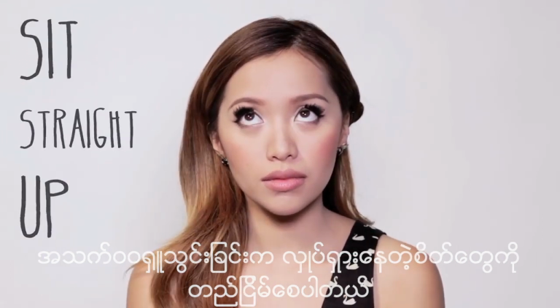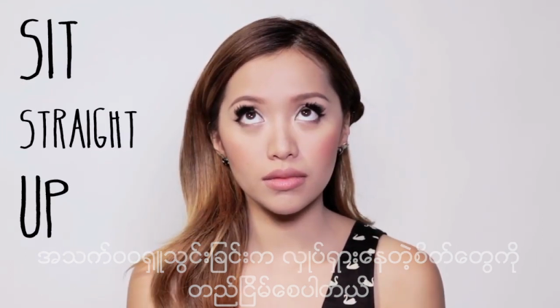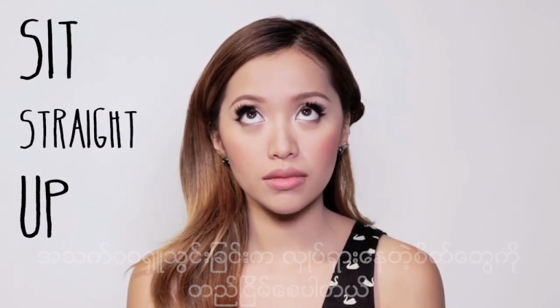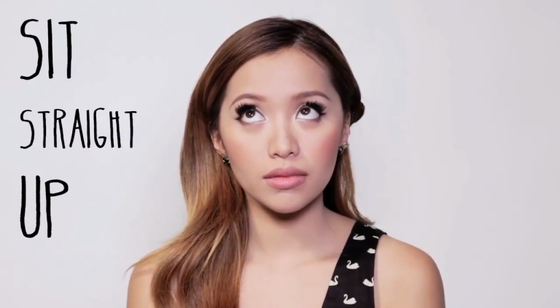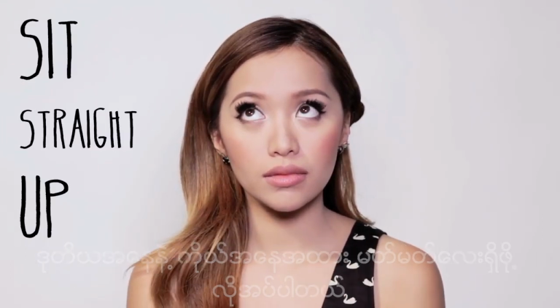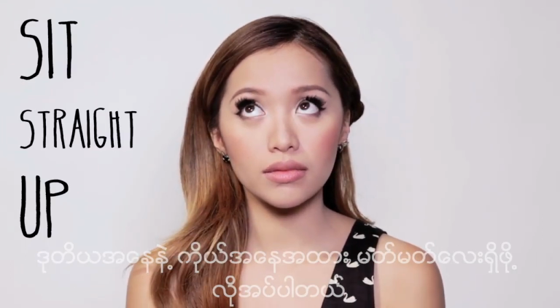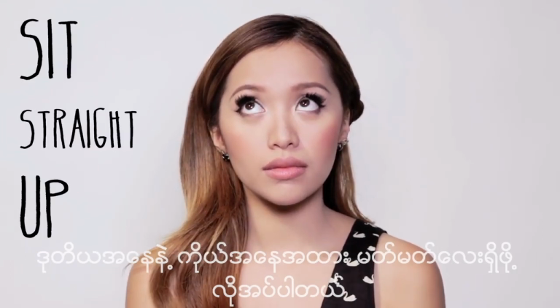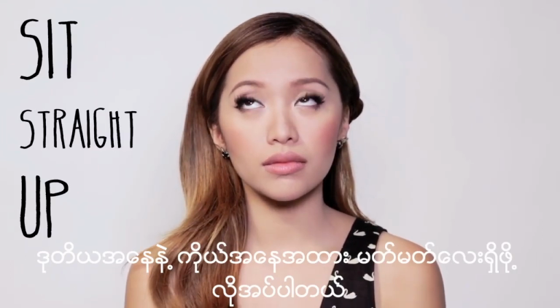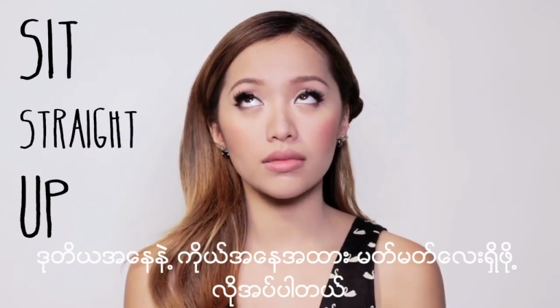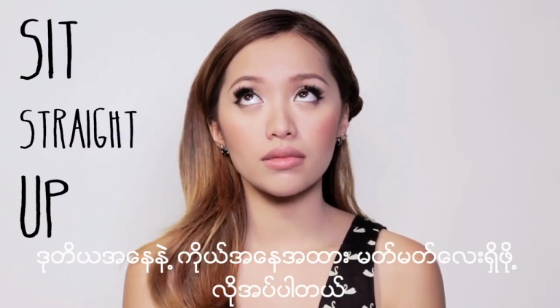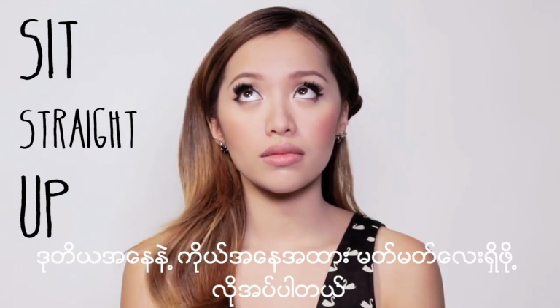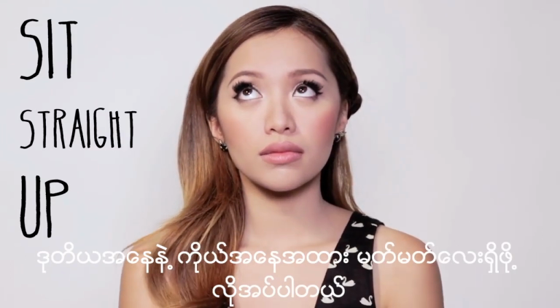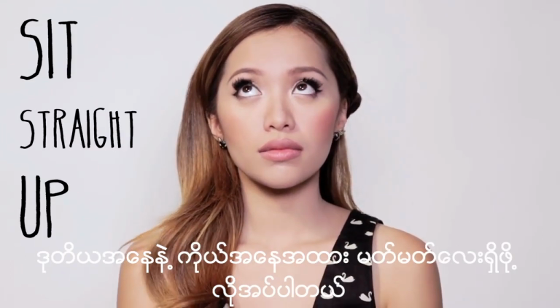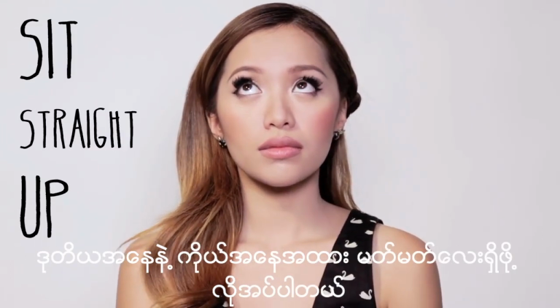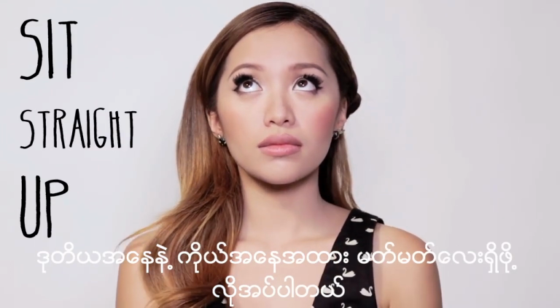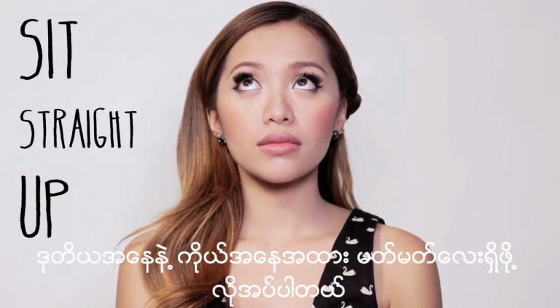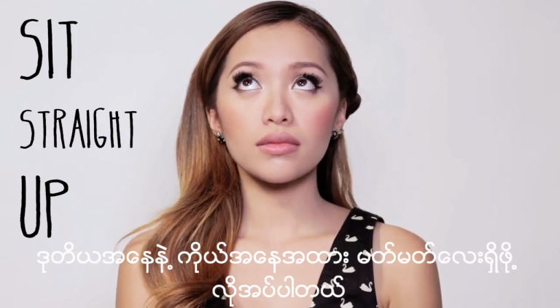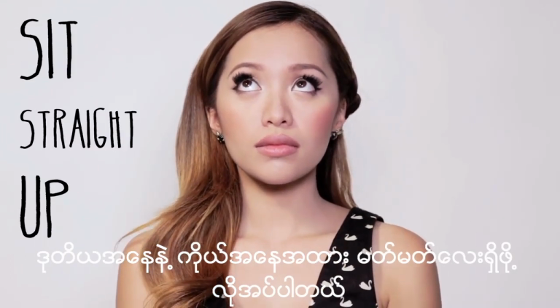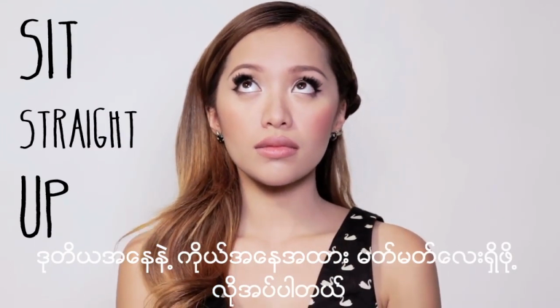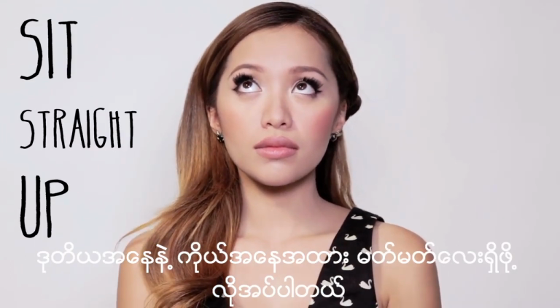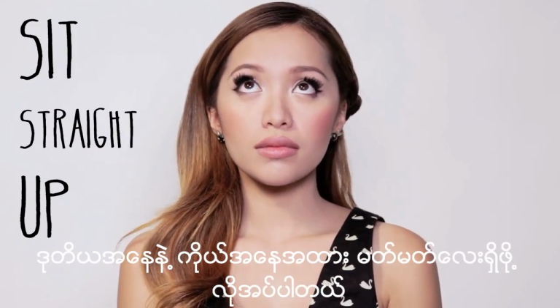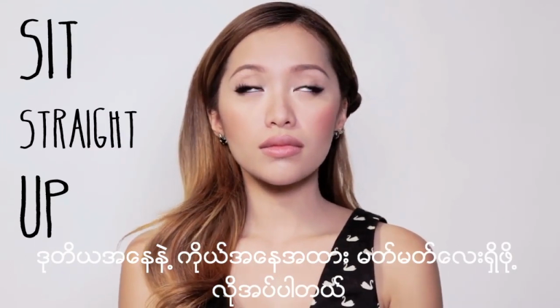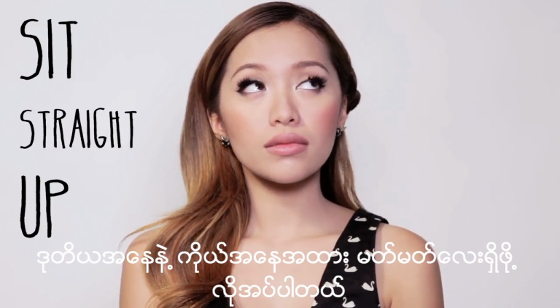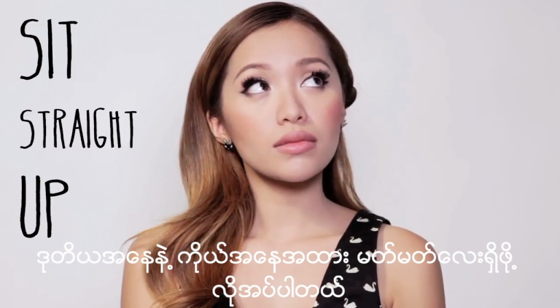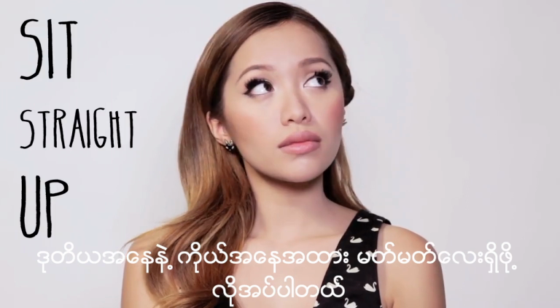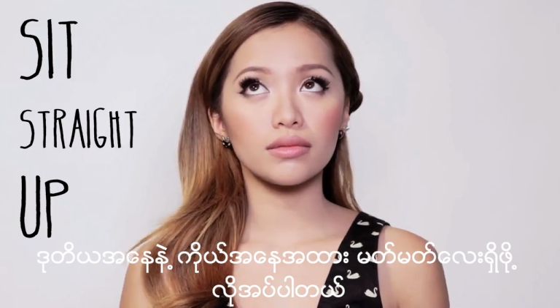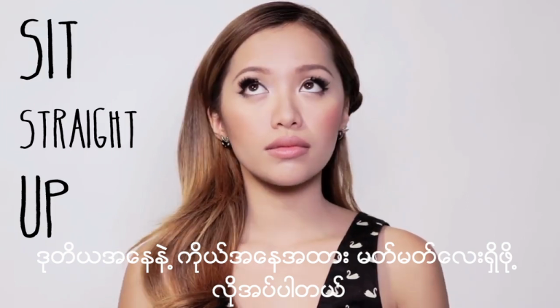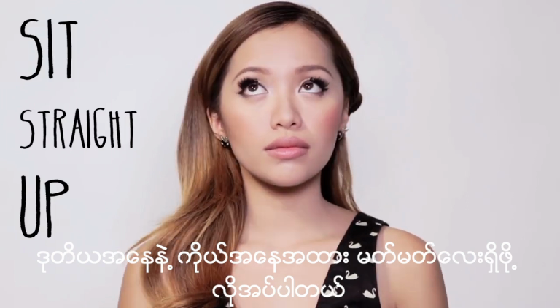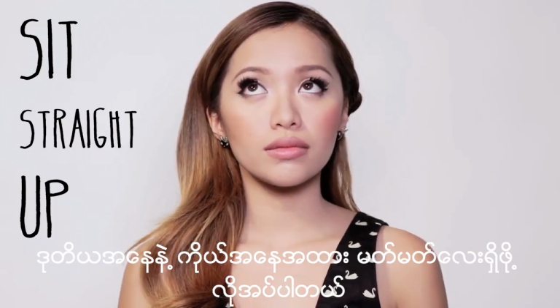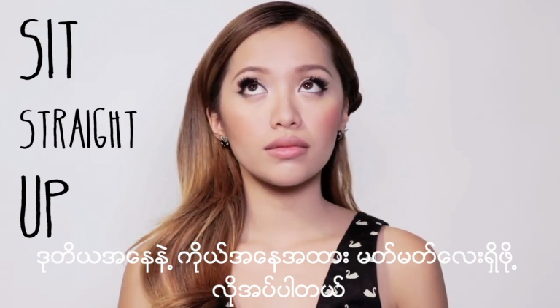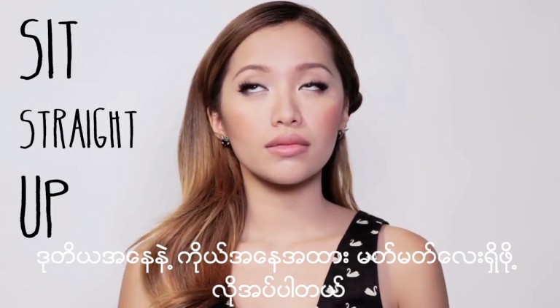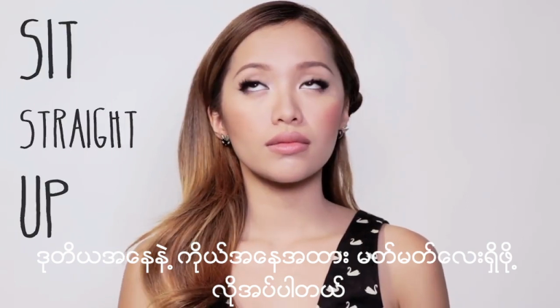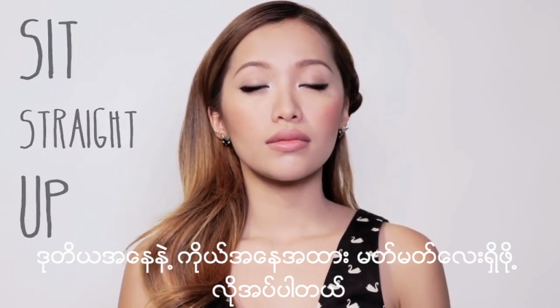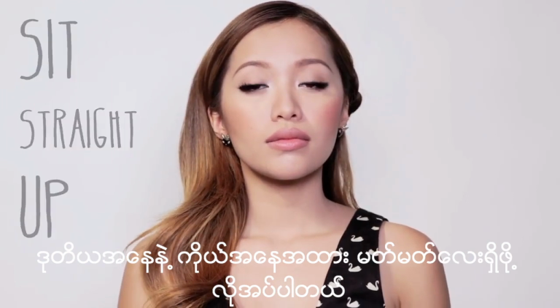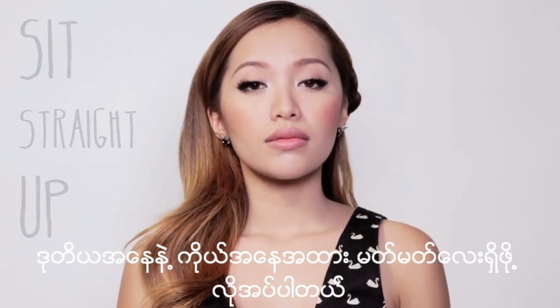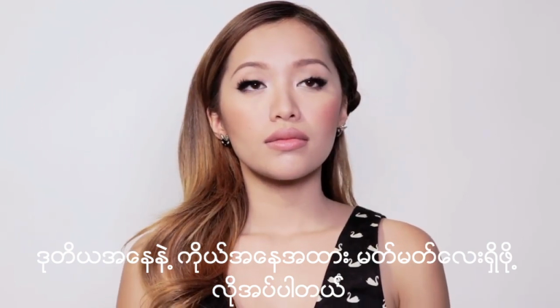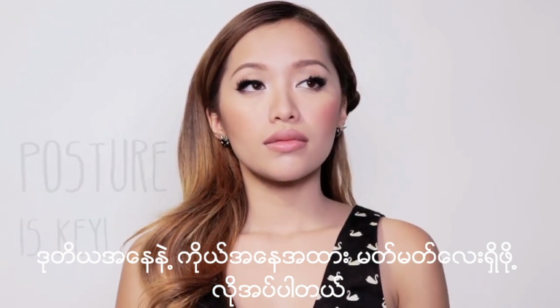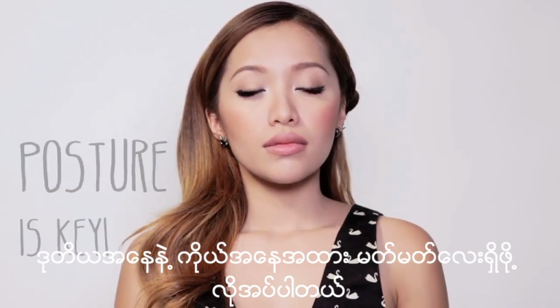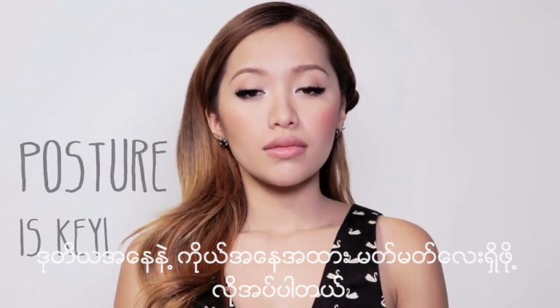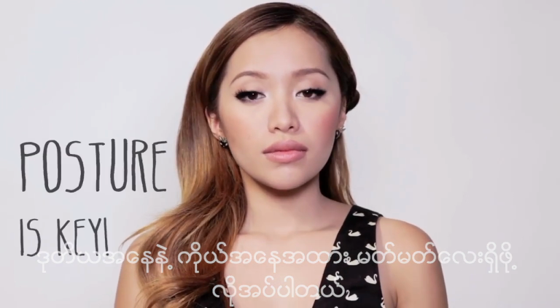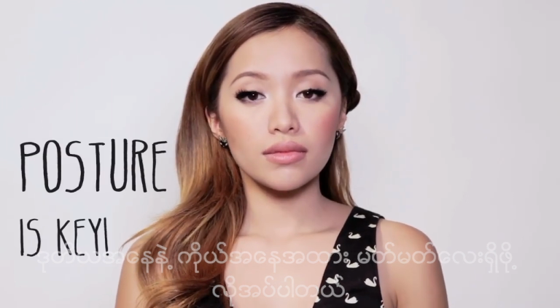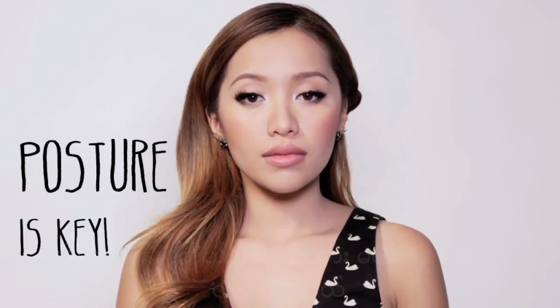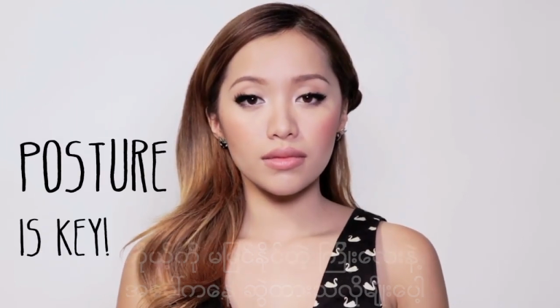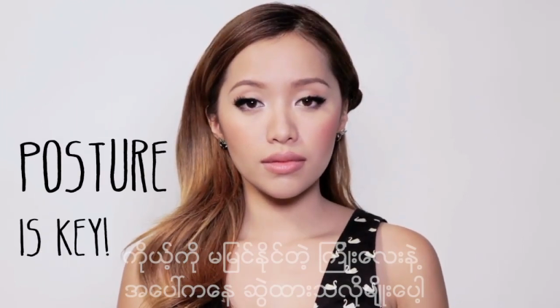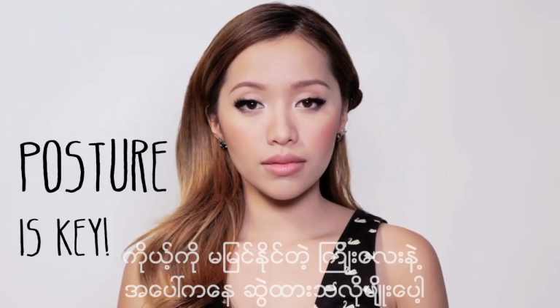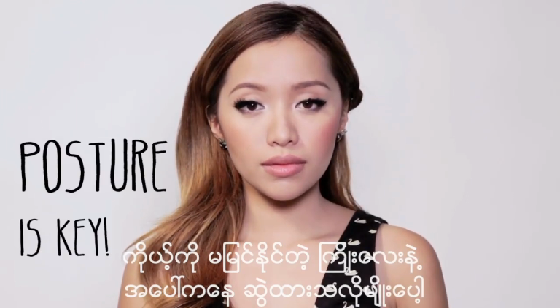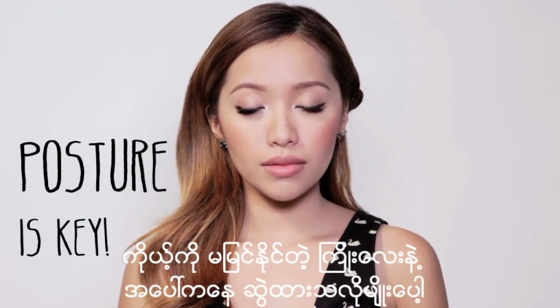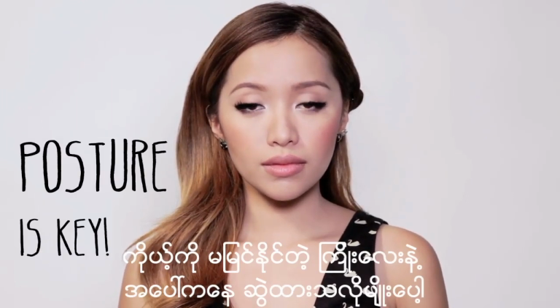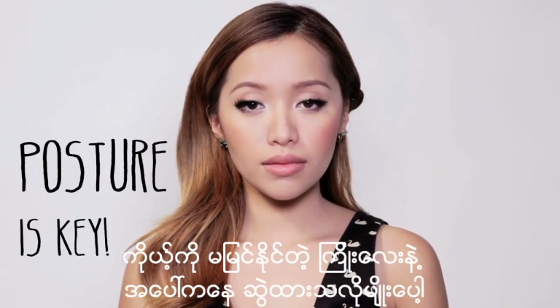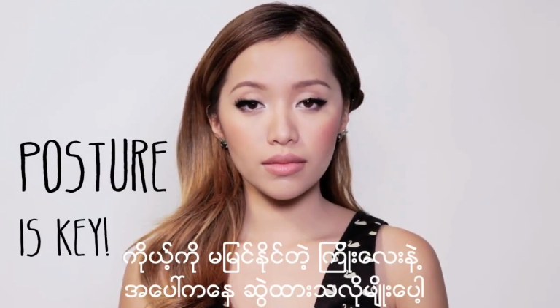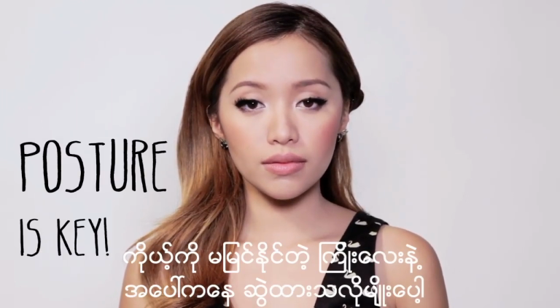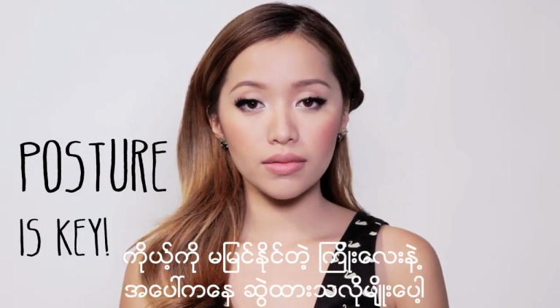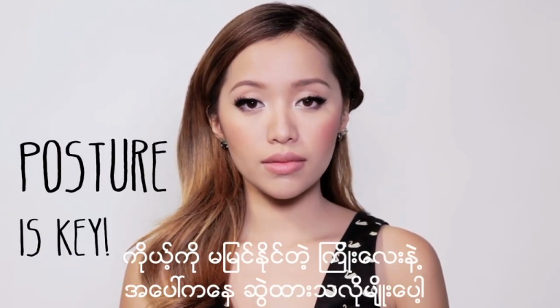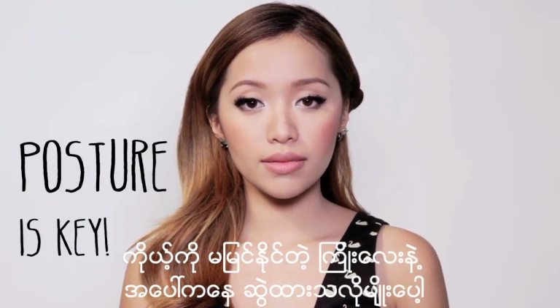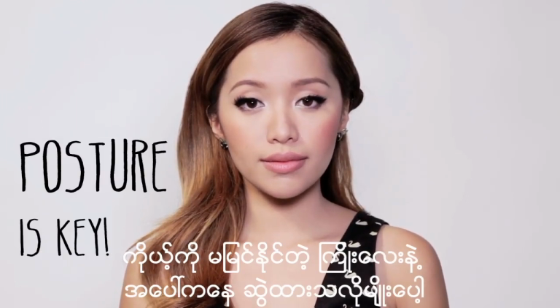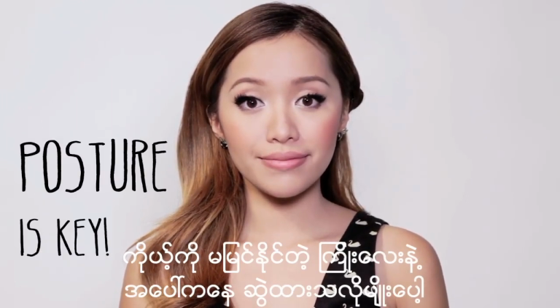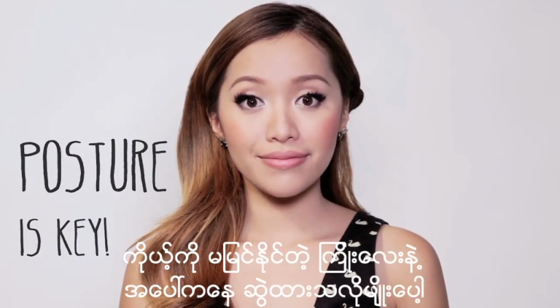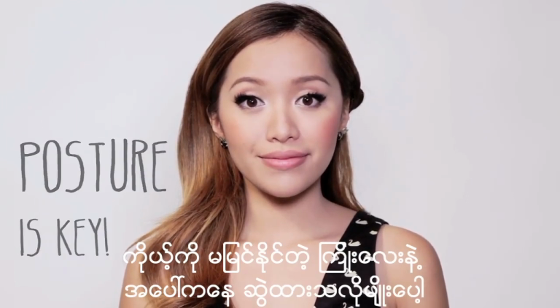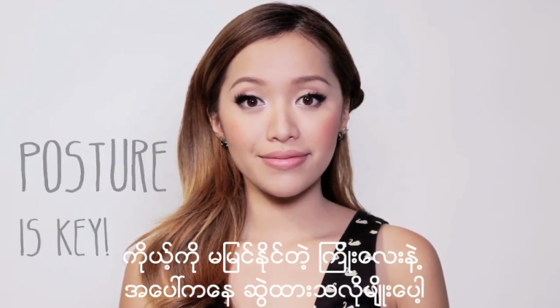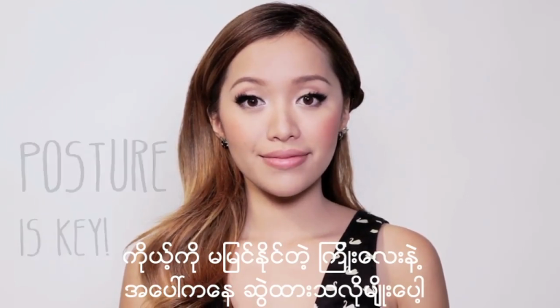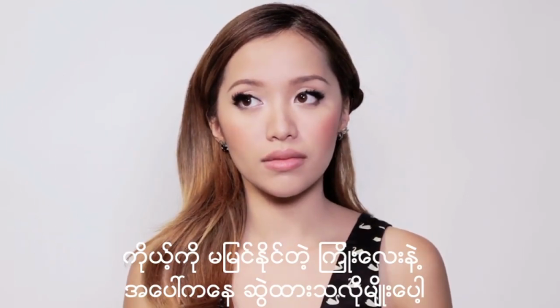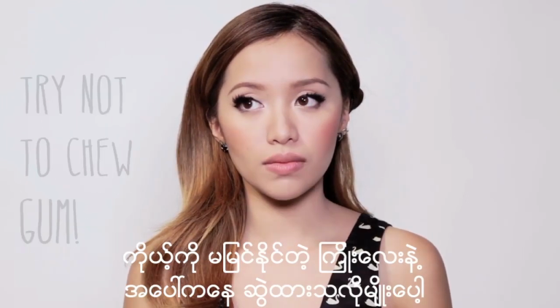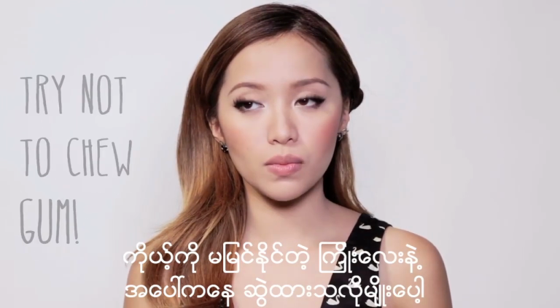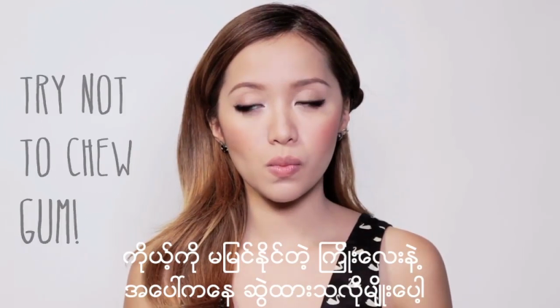Second tip: posture. It's so important to sit up straight. Imagine that you have this invisible string pulling you up.